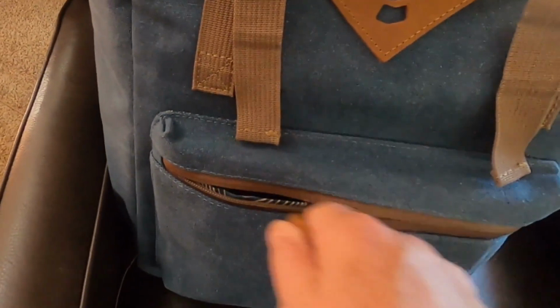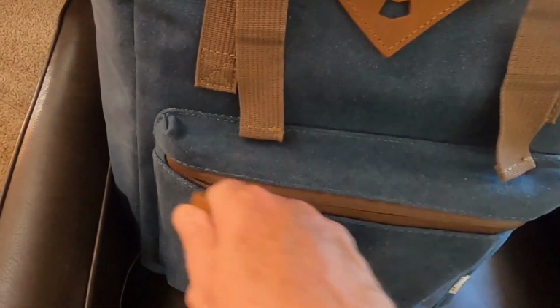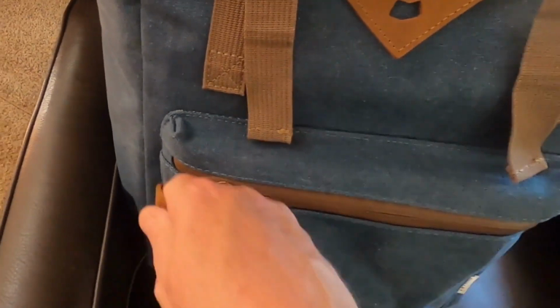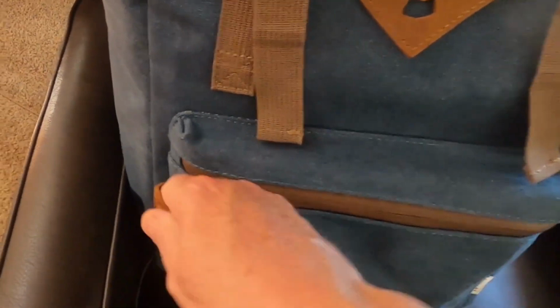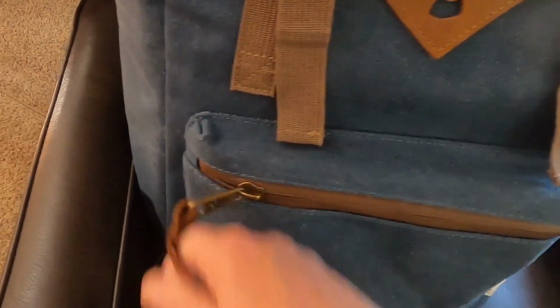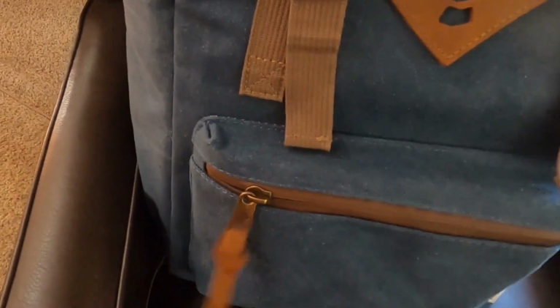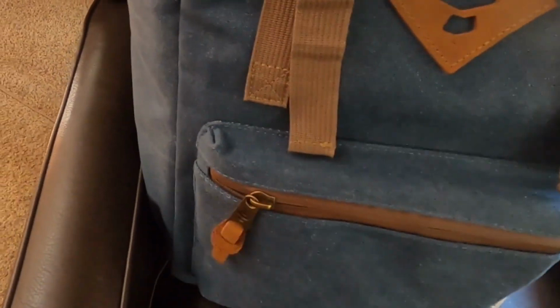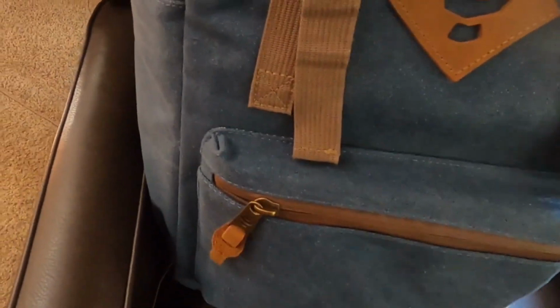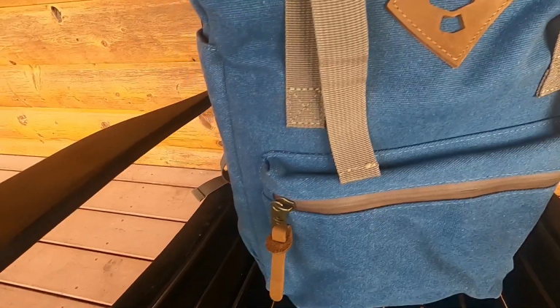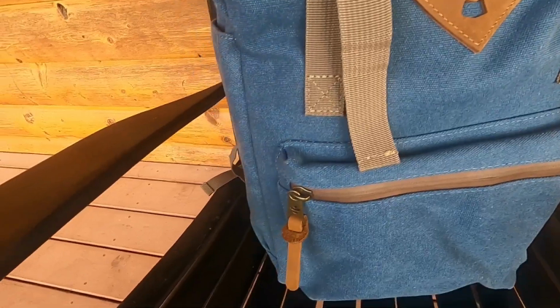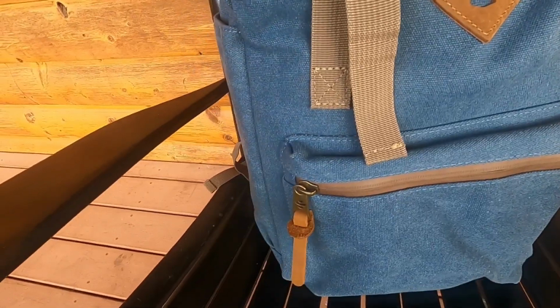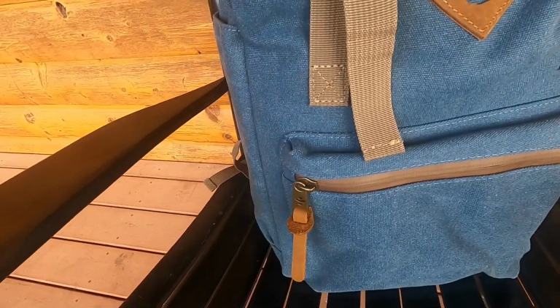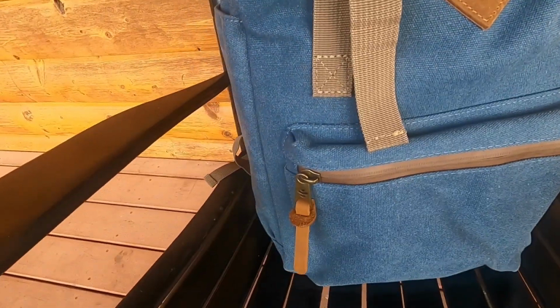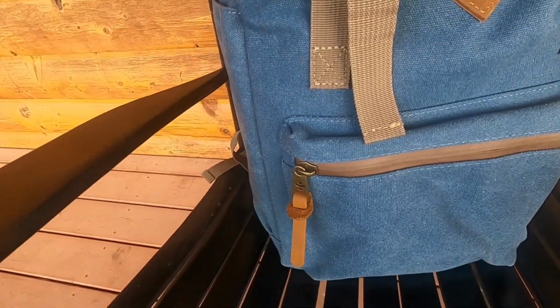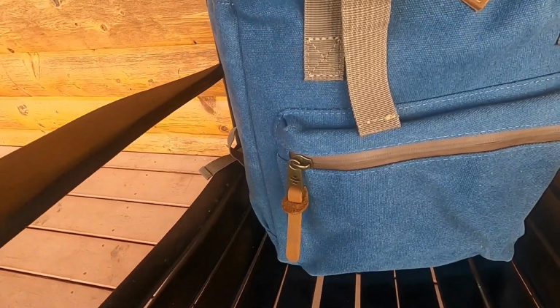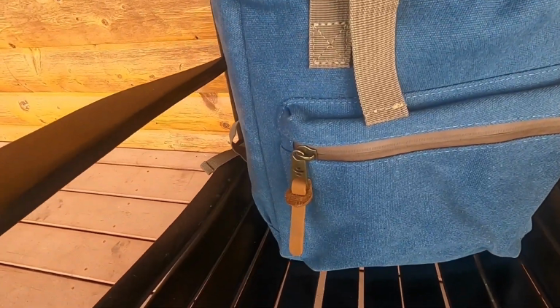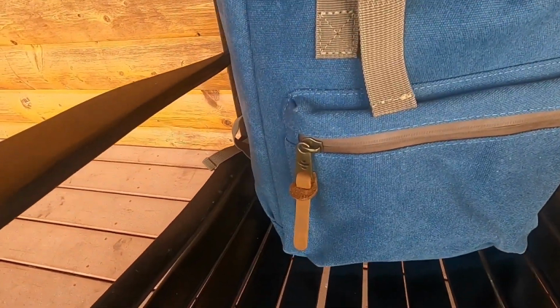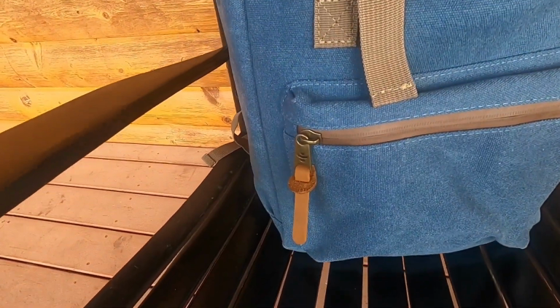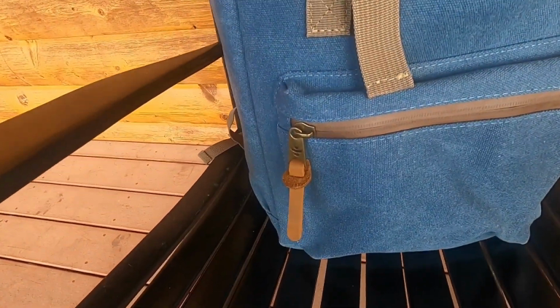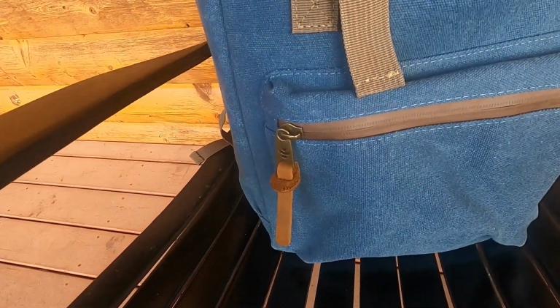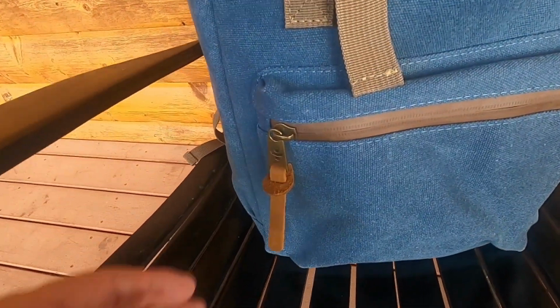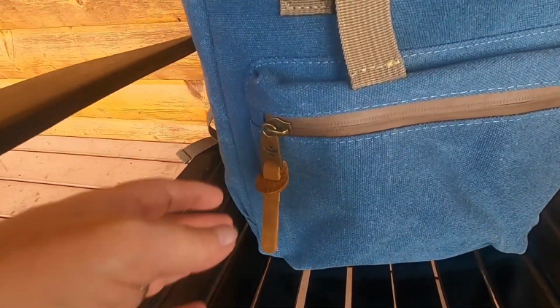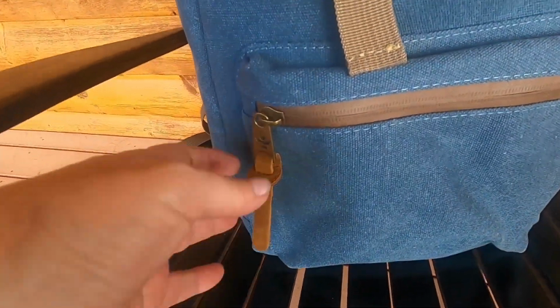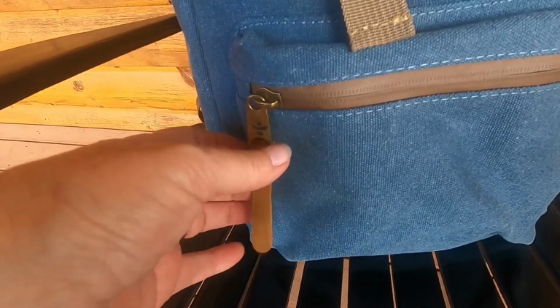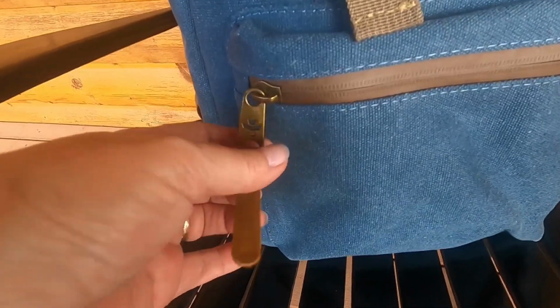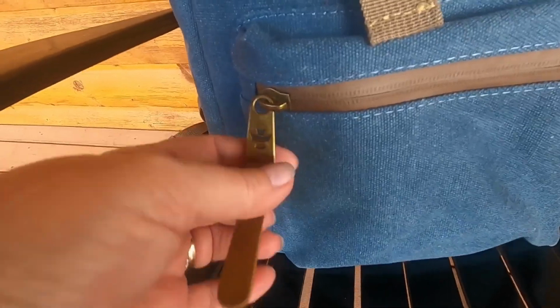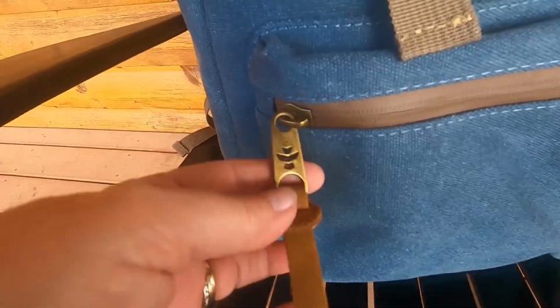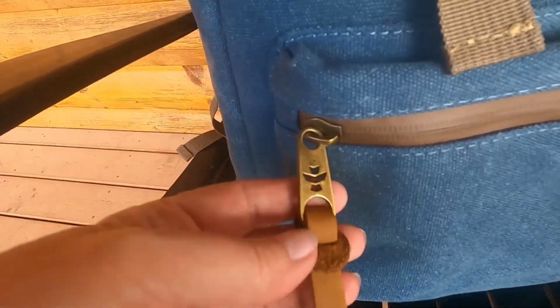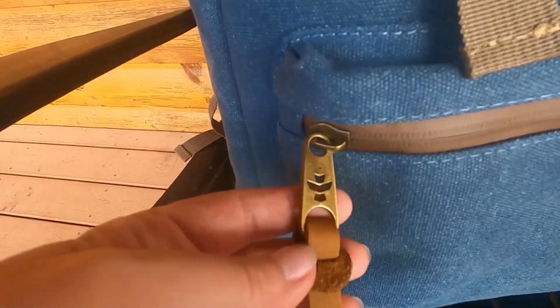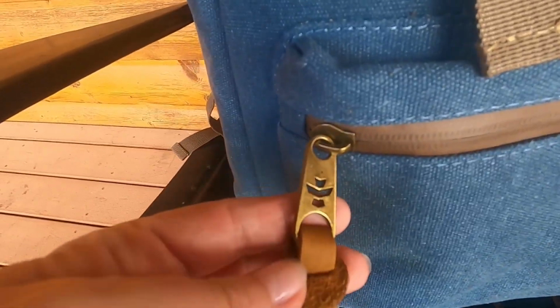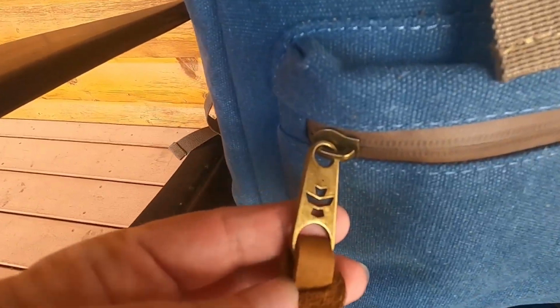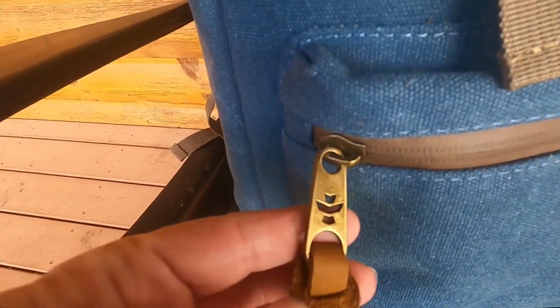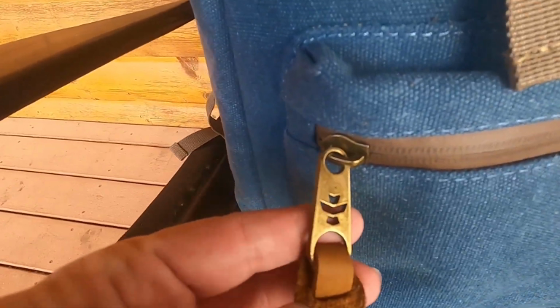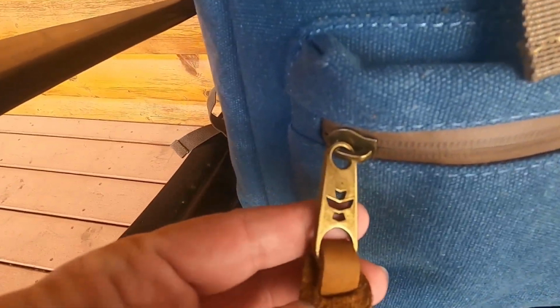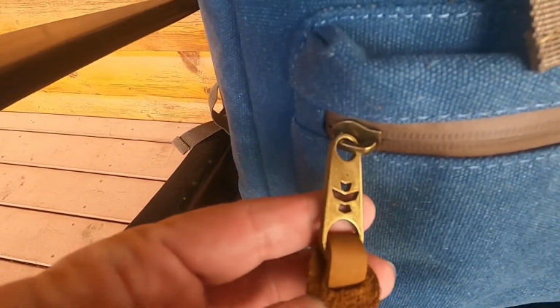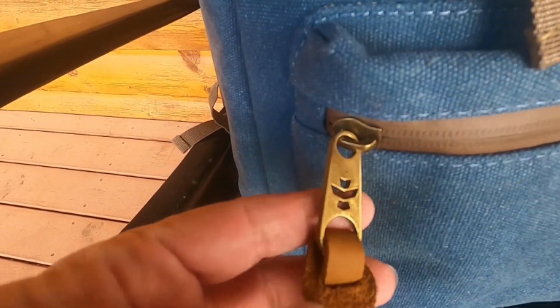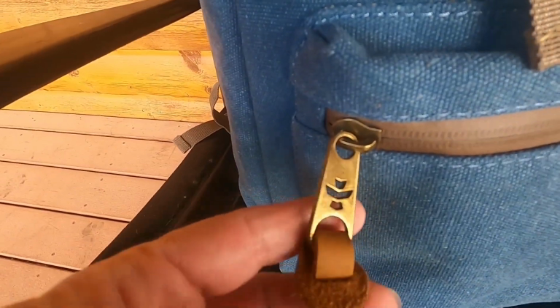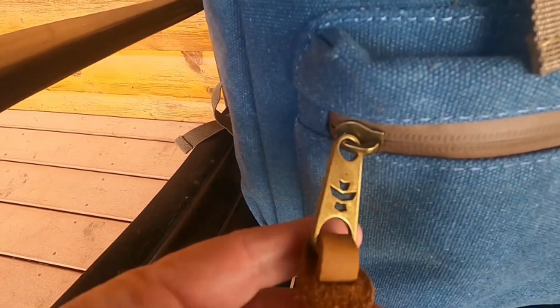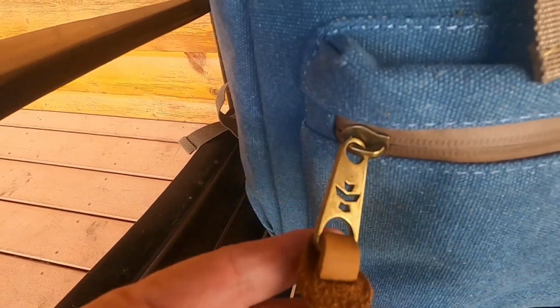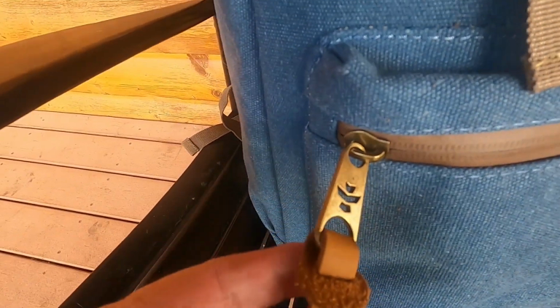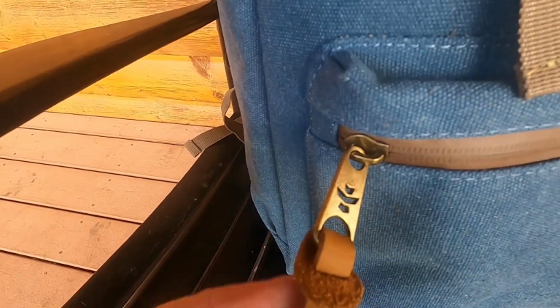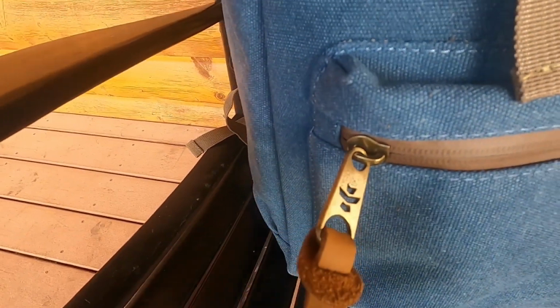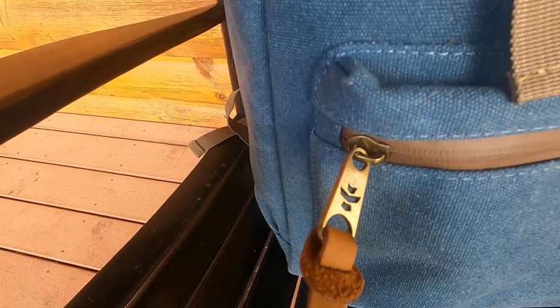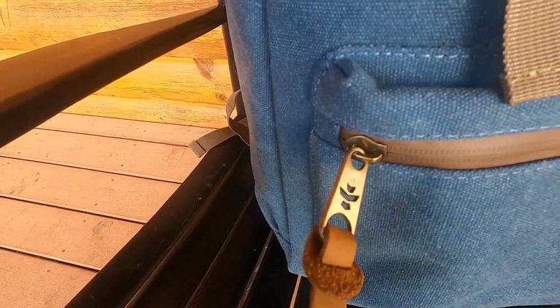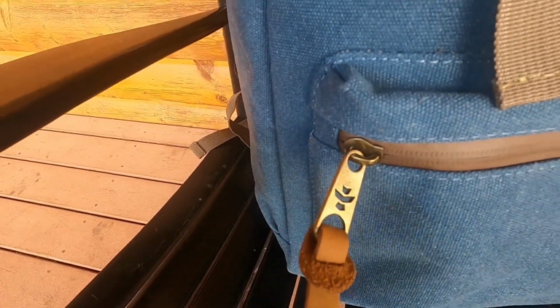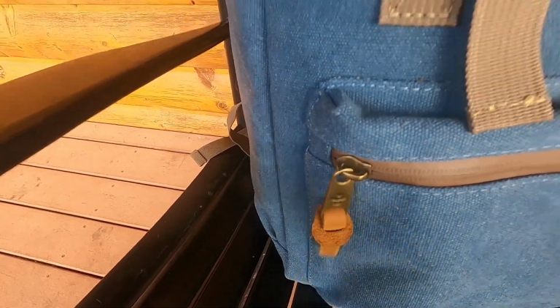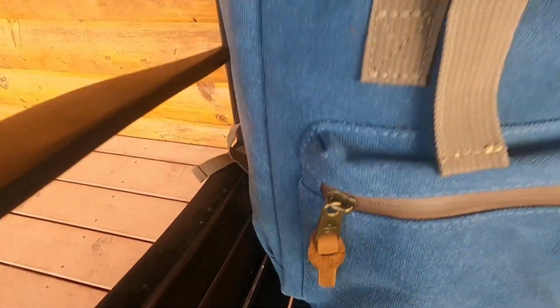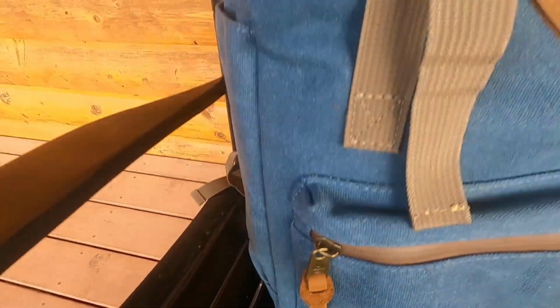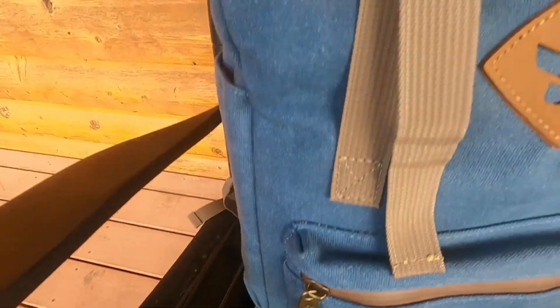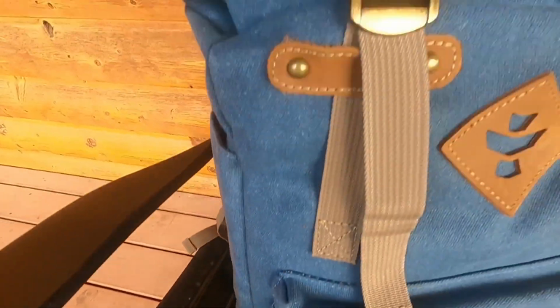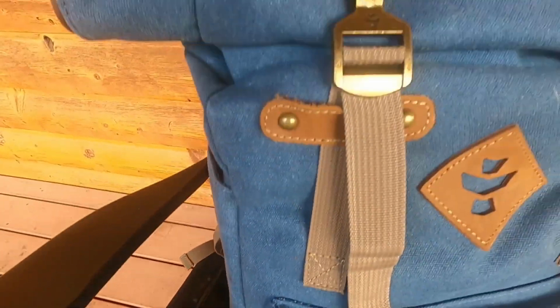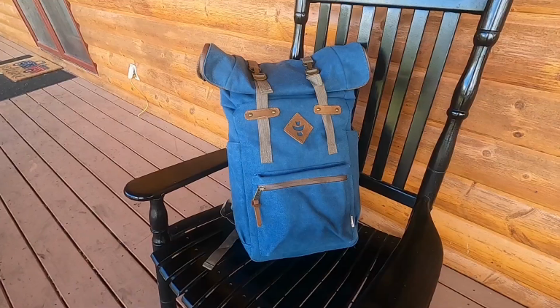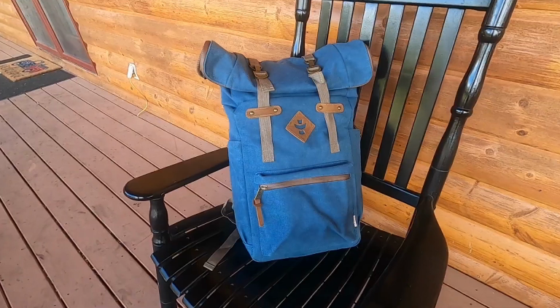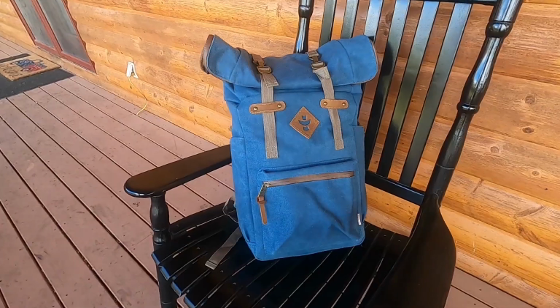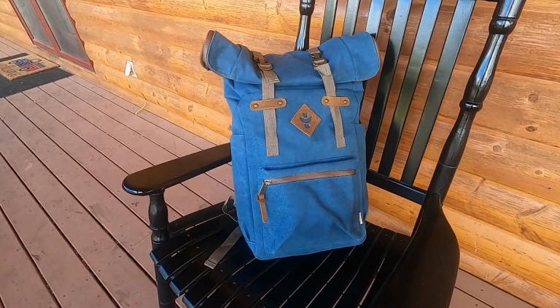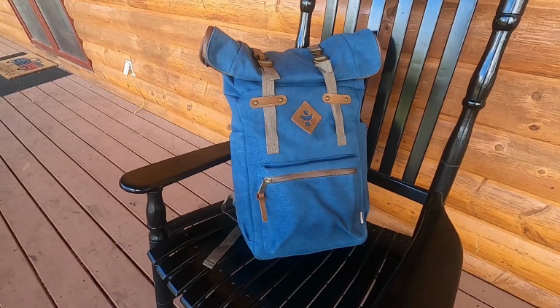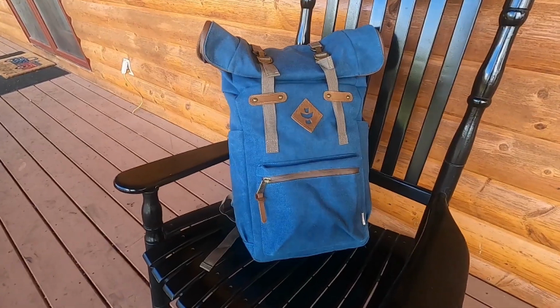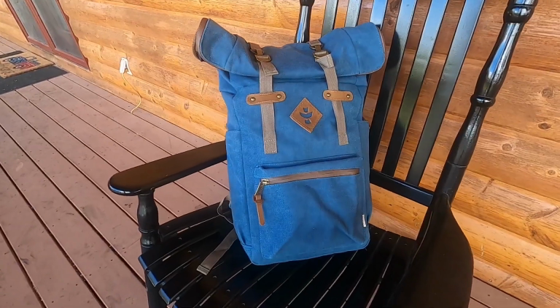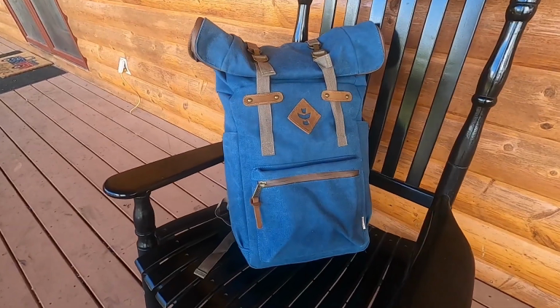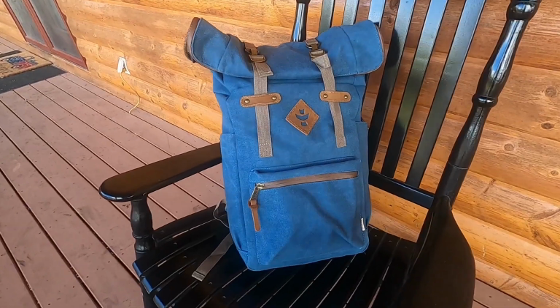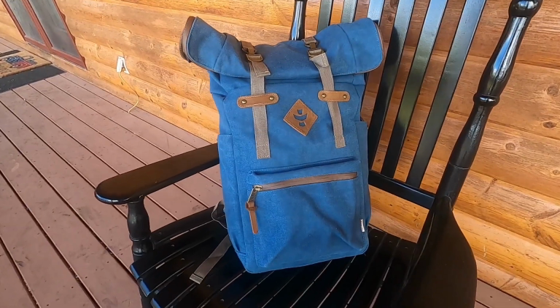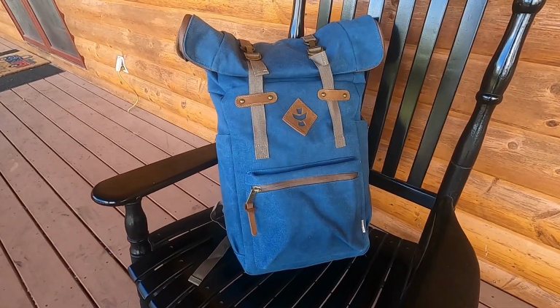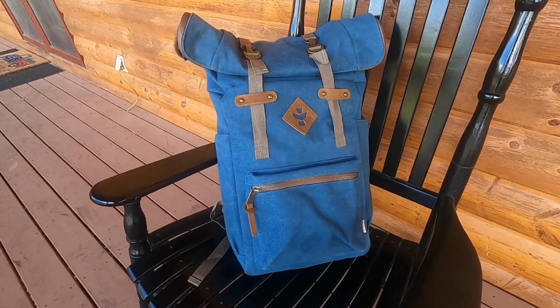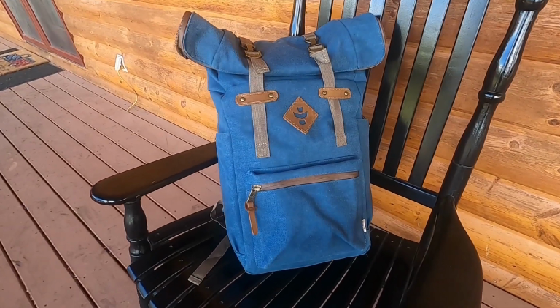All of the zippers on Ravelry bags are lockable, meaning that you can add luggage locks to secure your bag.